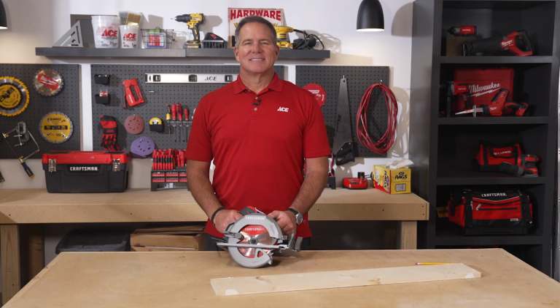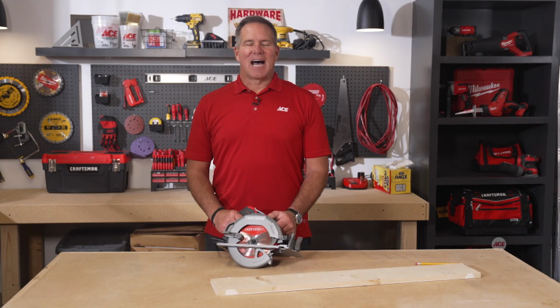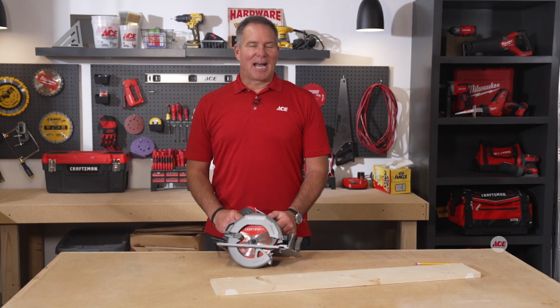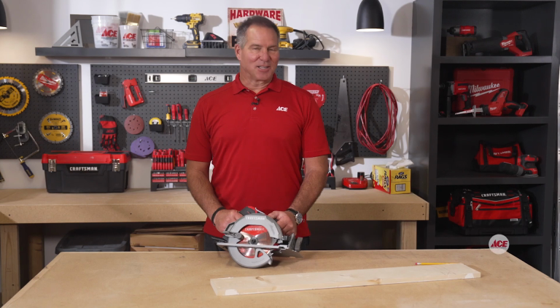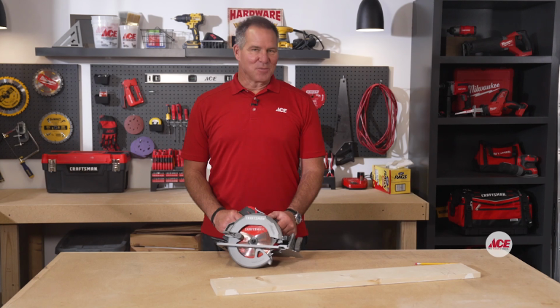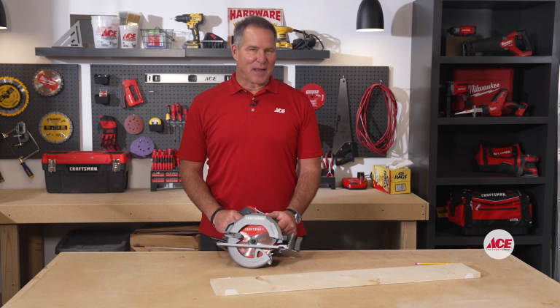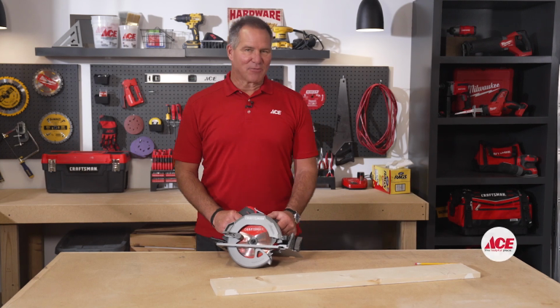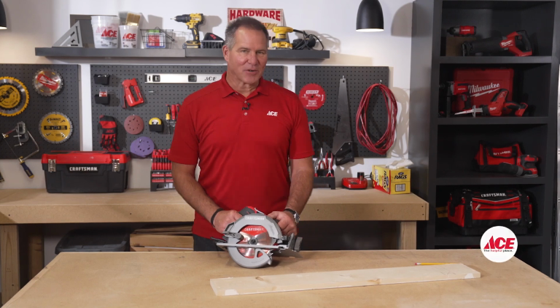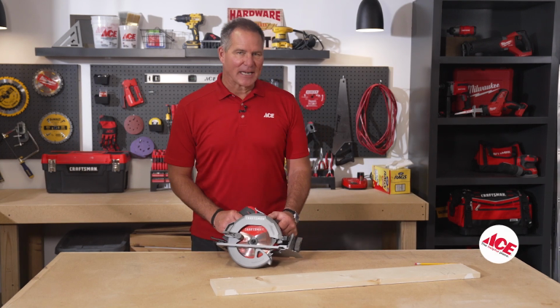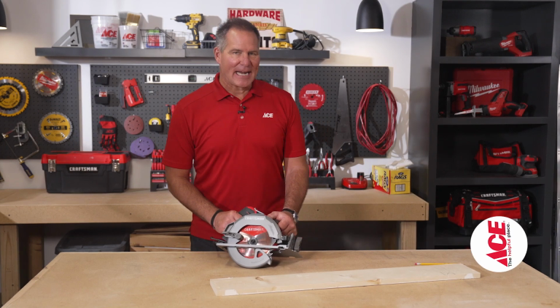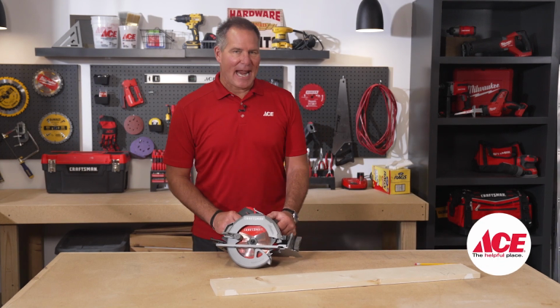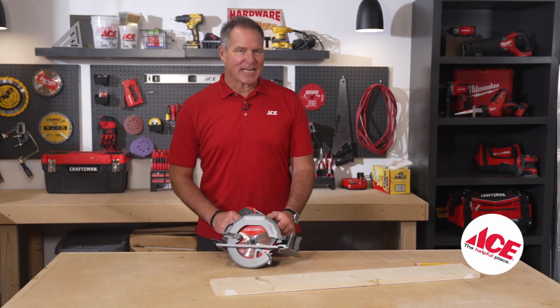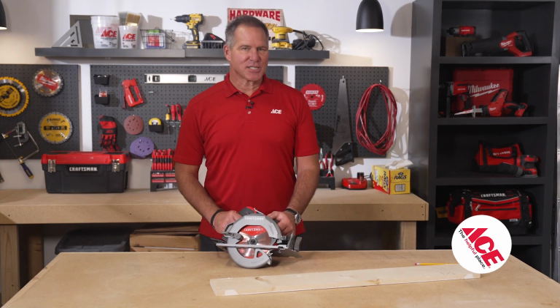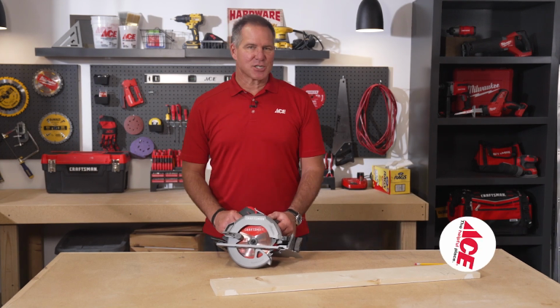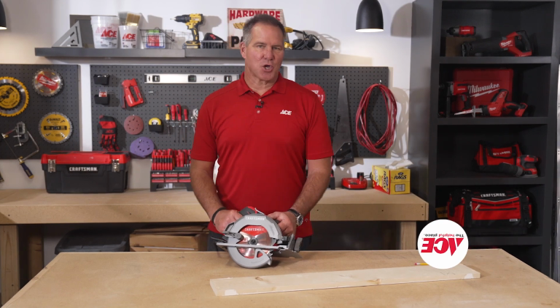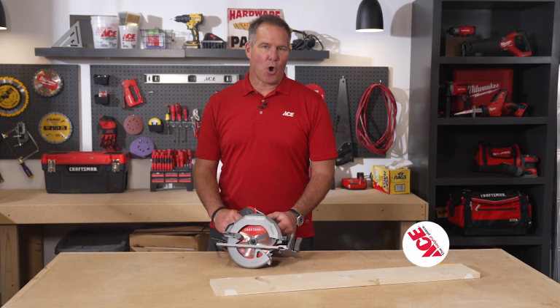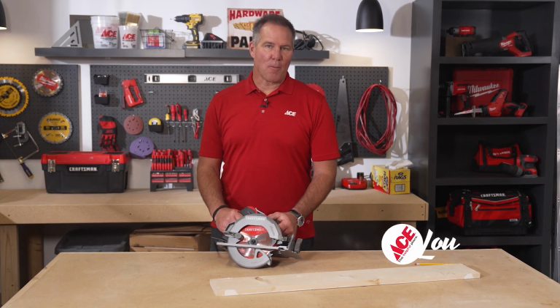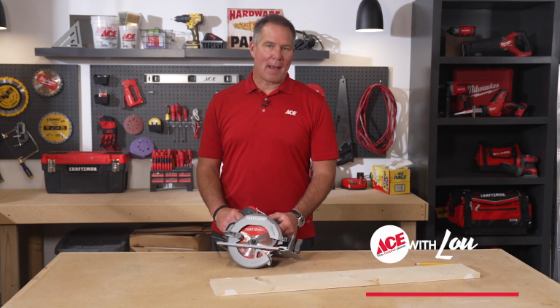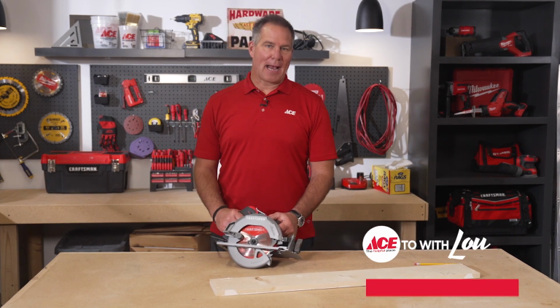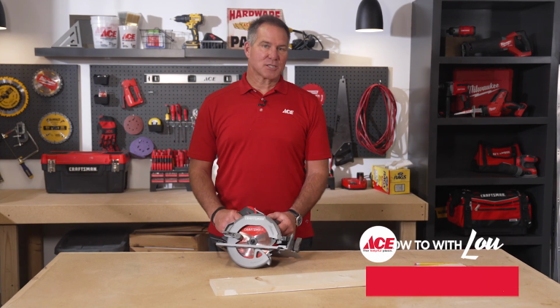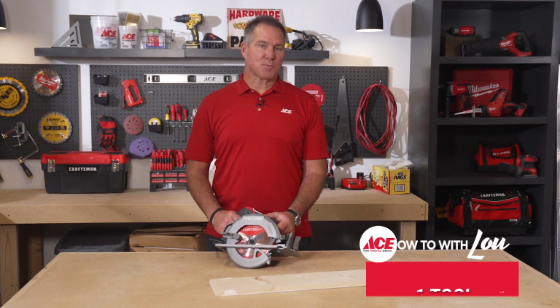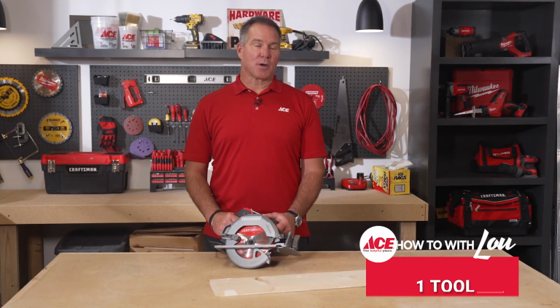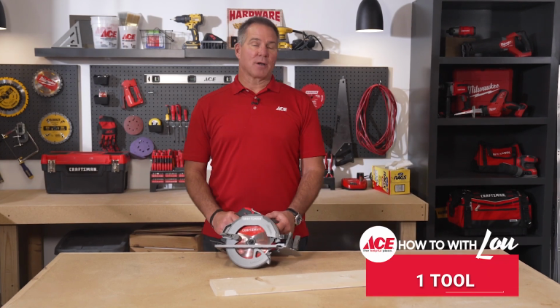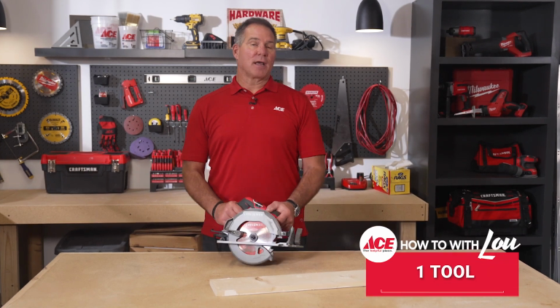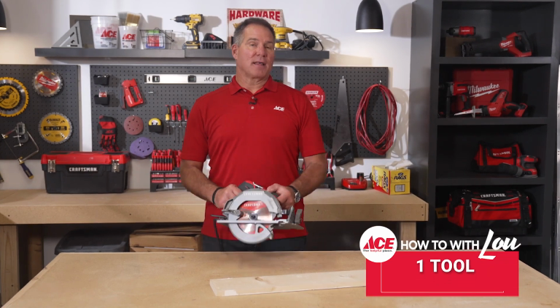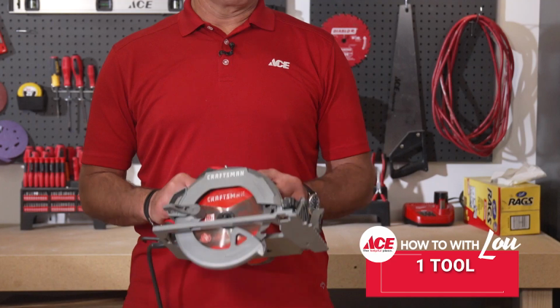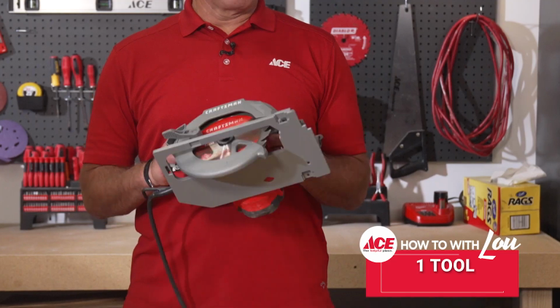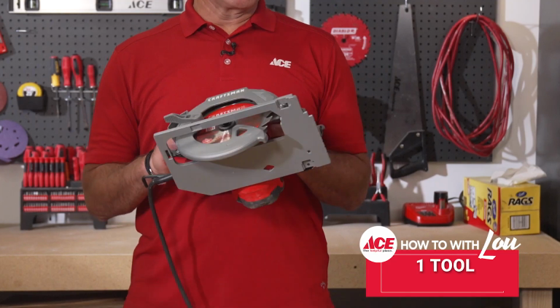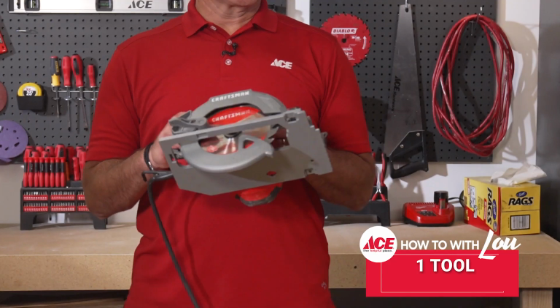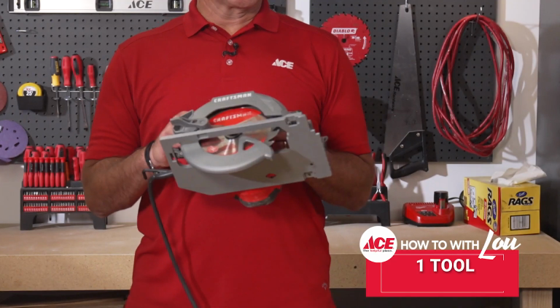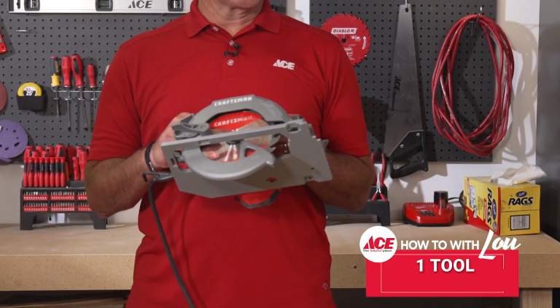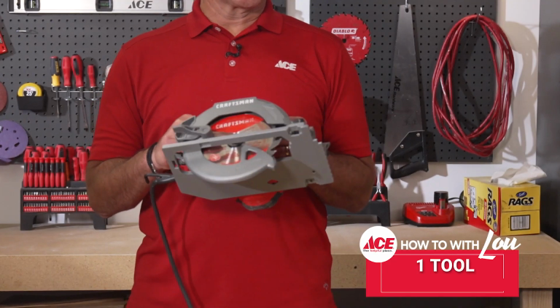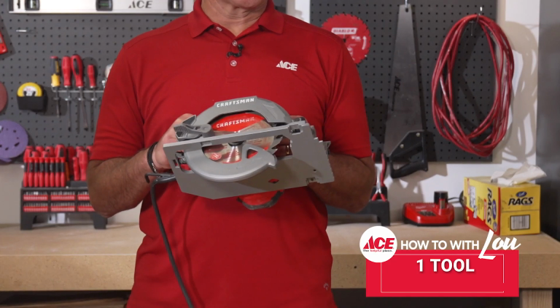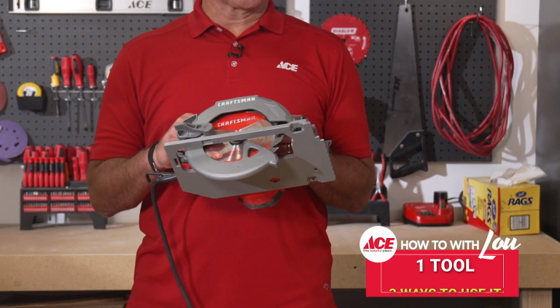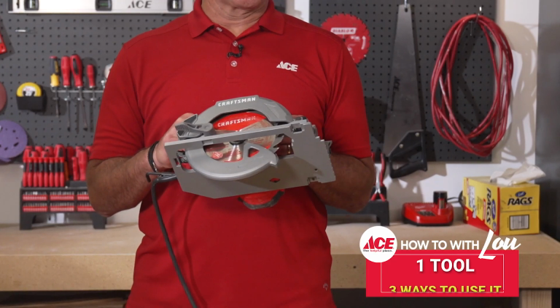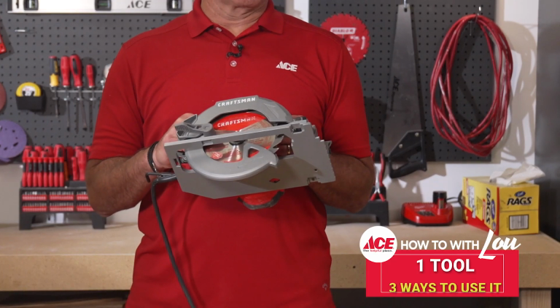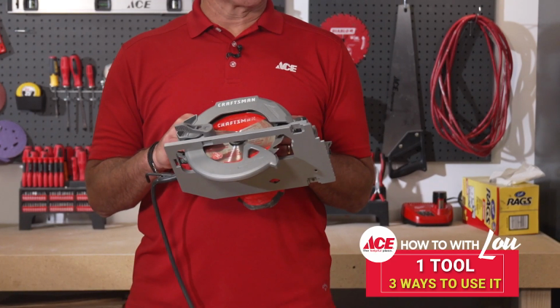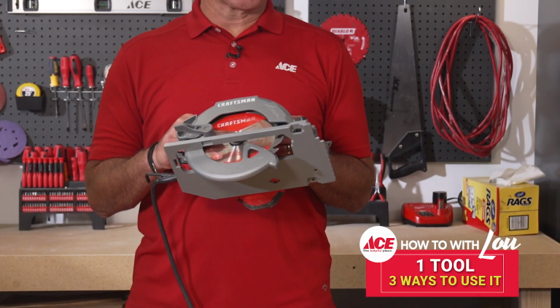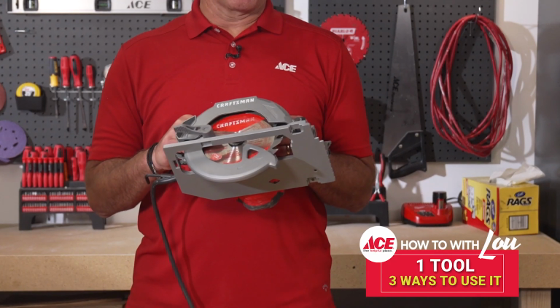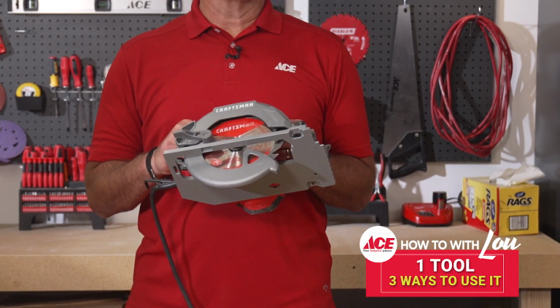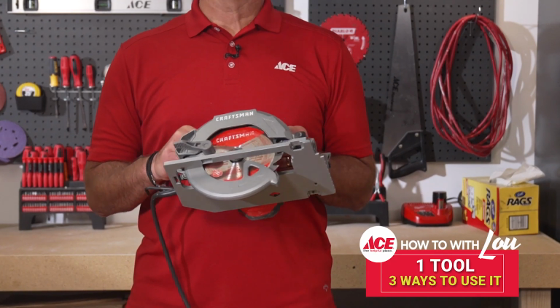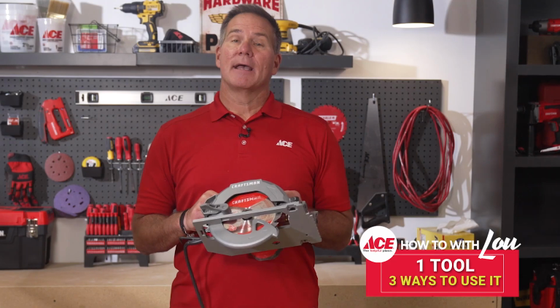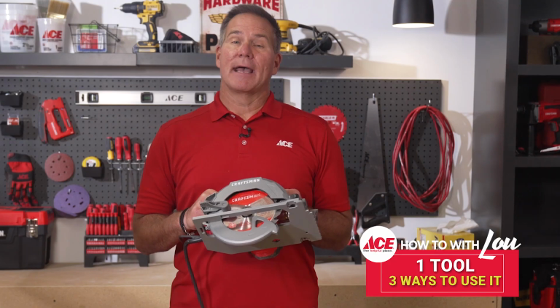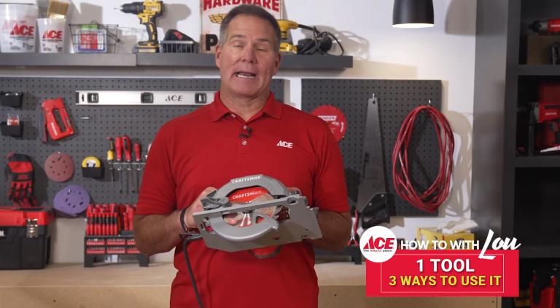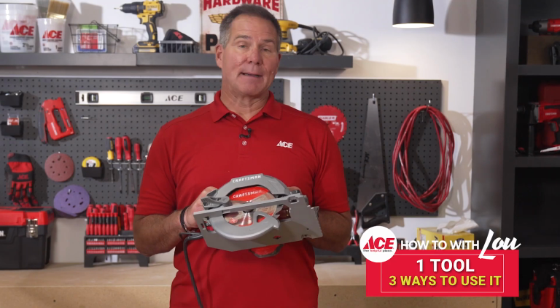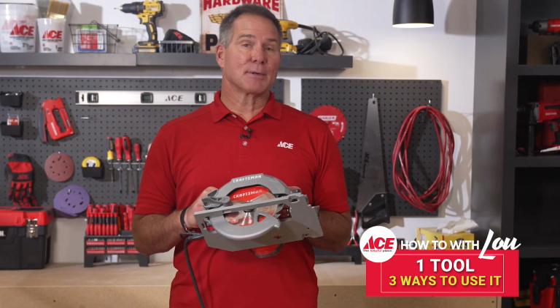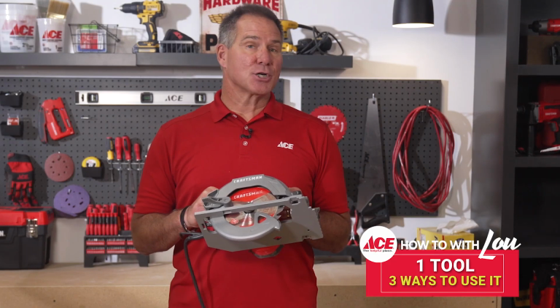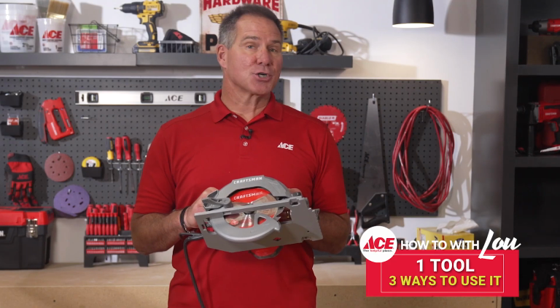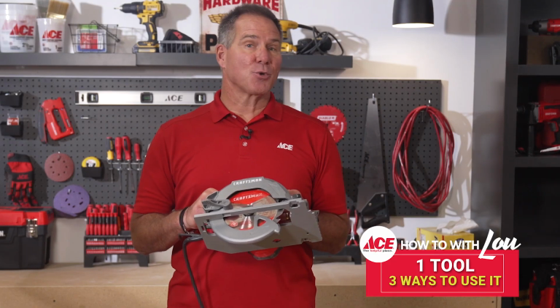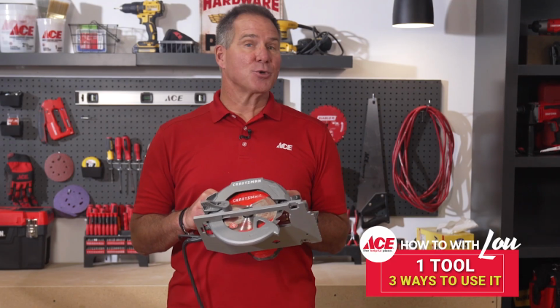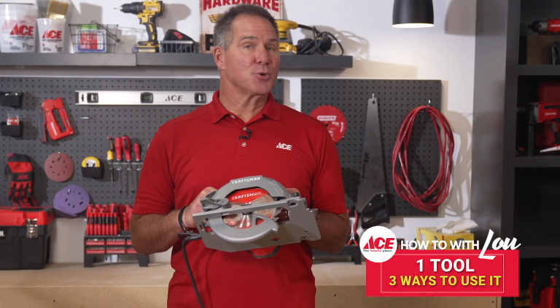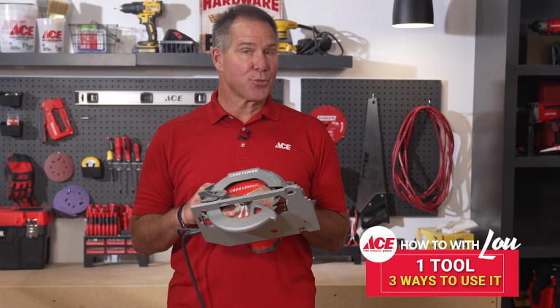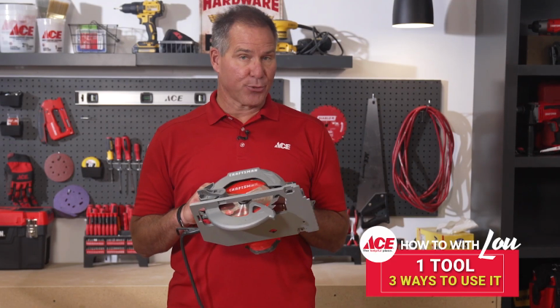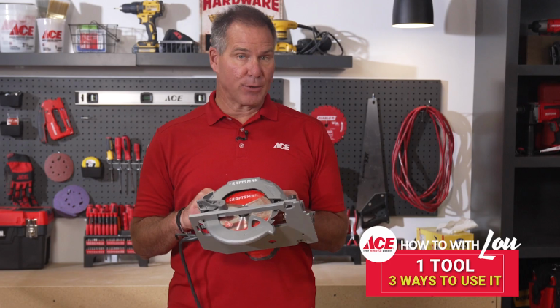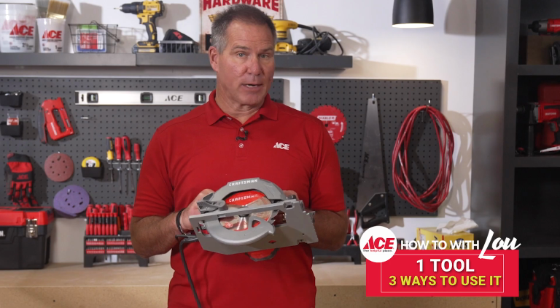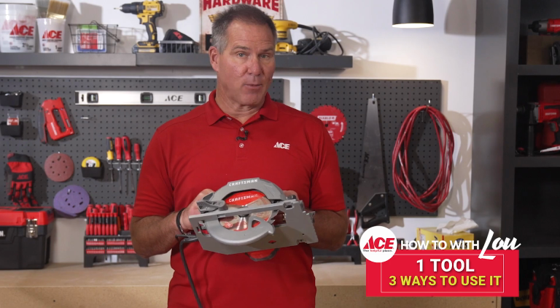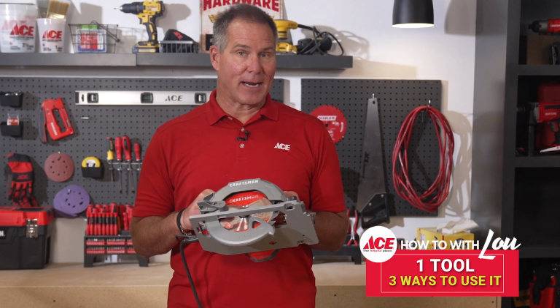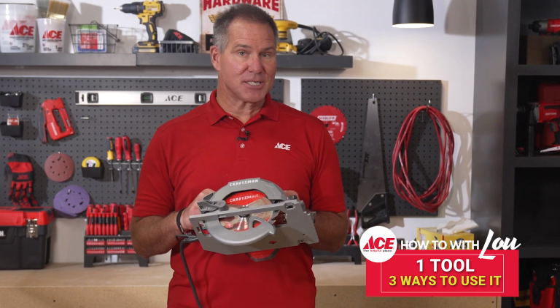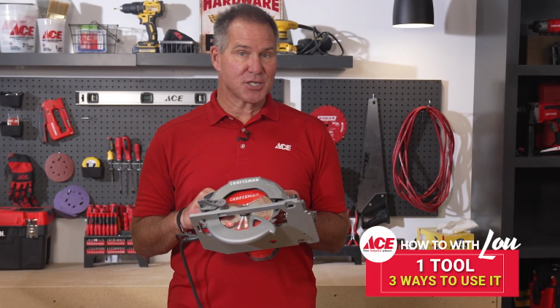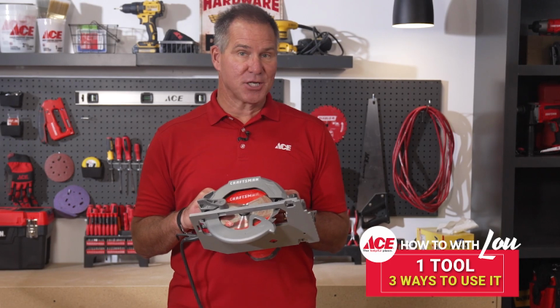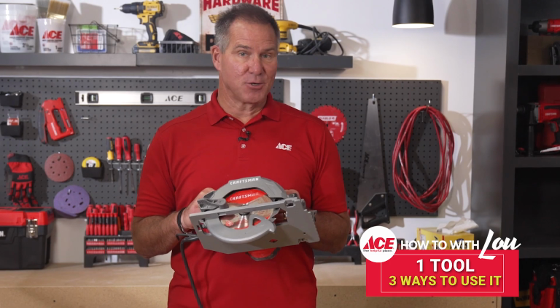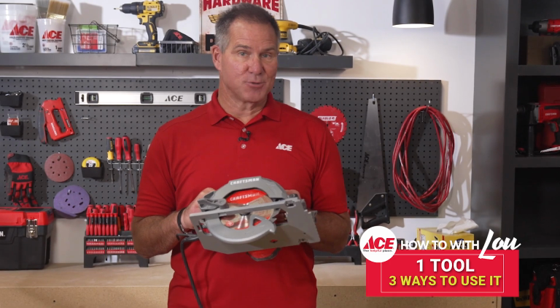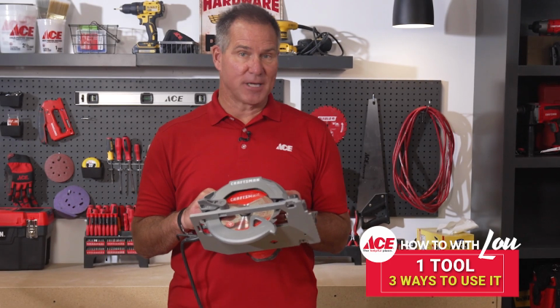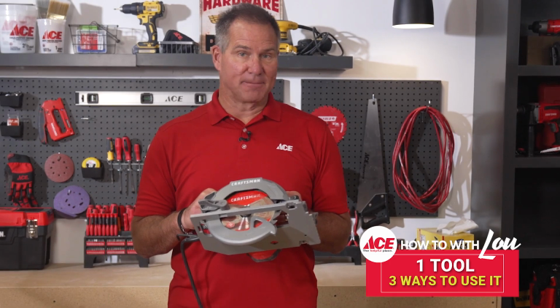Hi, Lou Manfredini, Ace's Home Expert. This is a circular saw, and I'm going to show you three ways to use it.